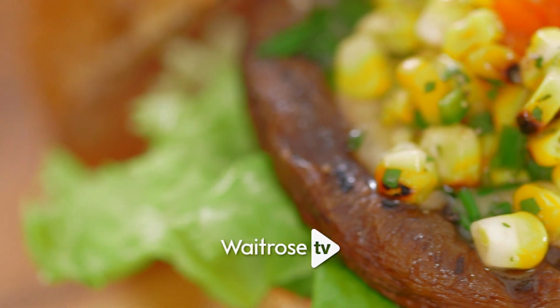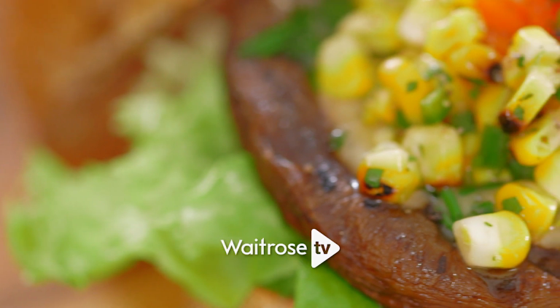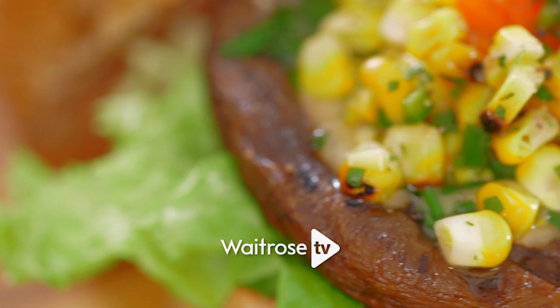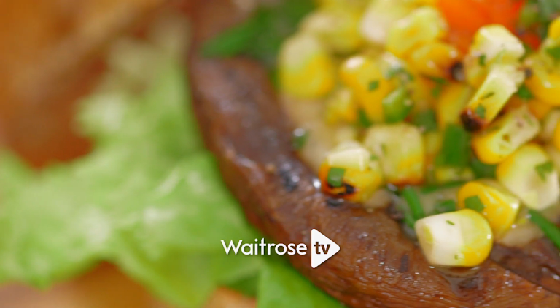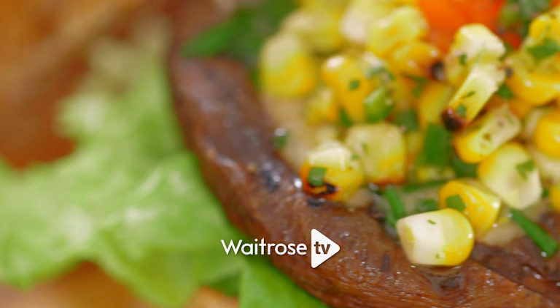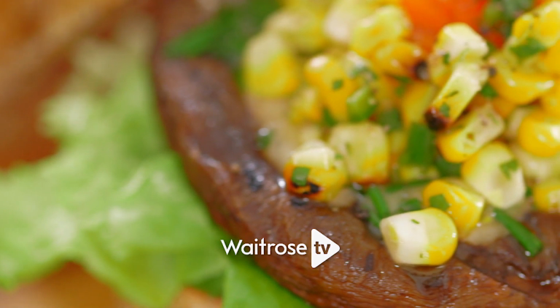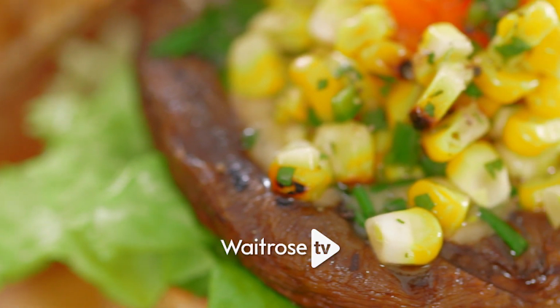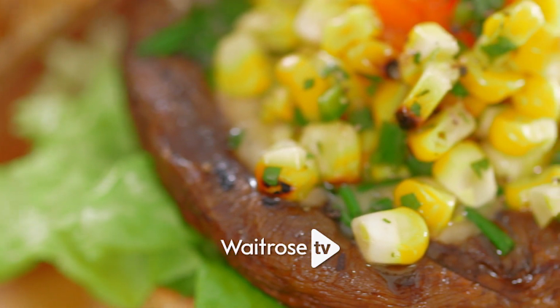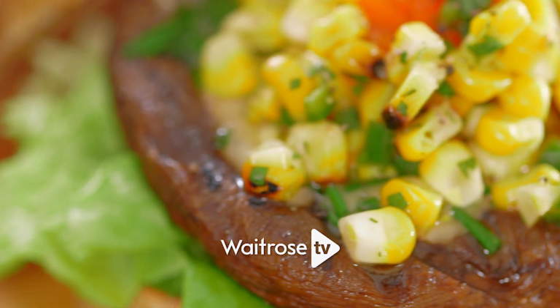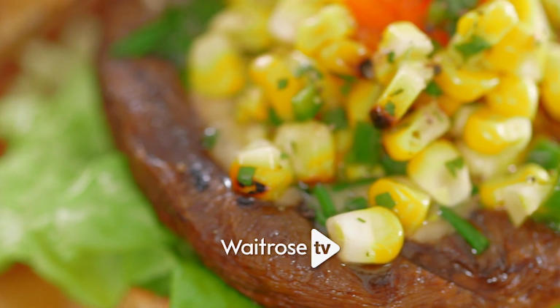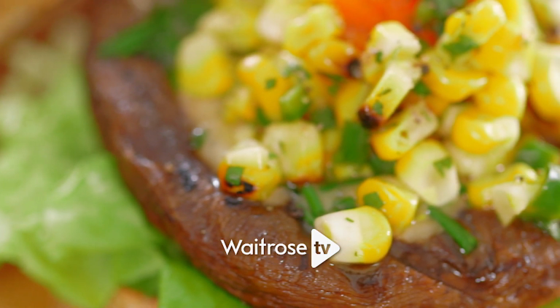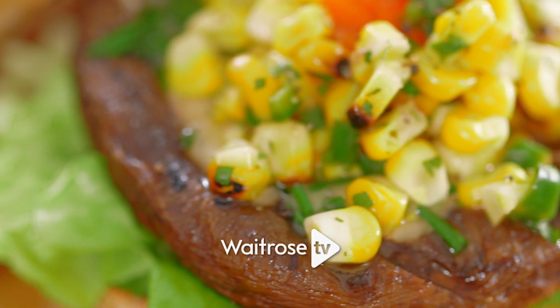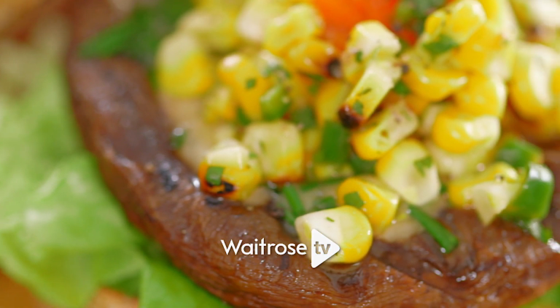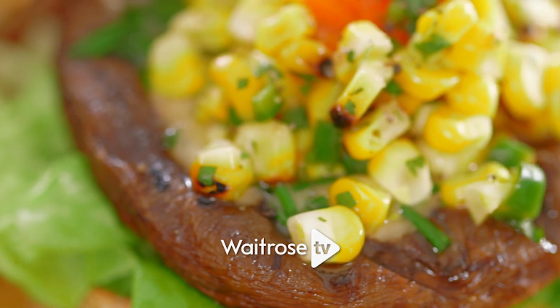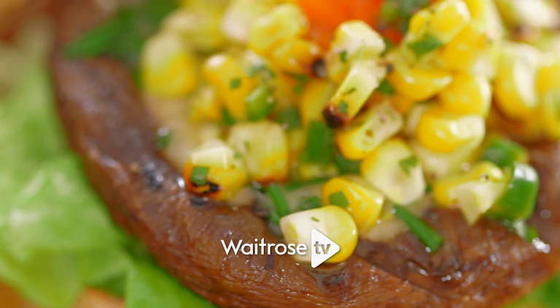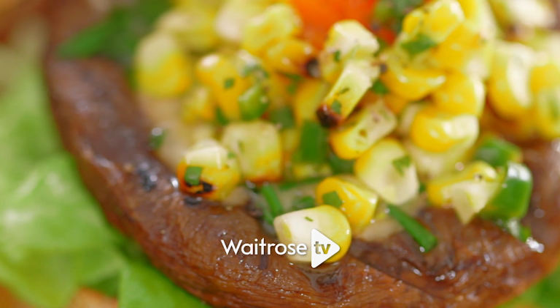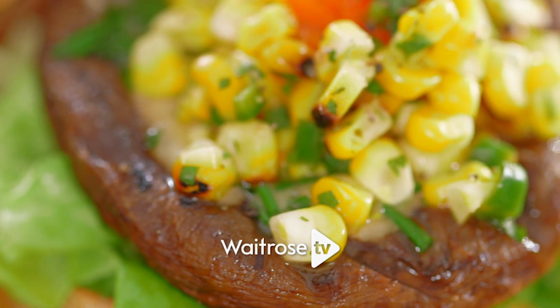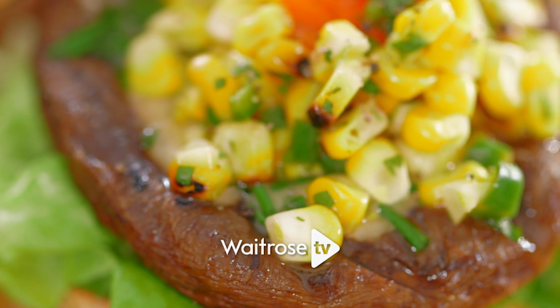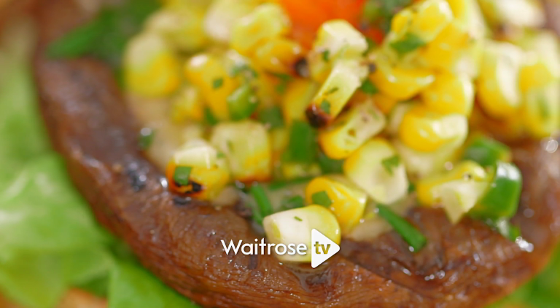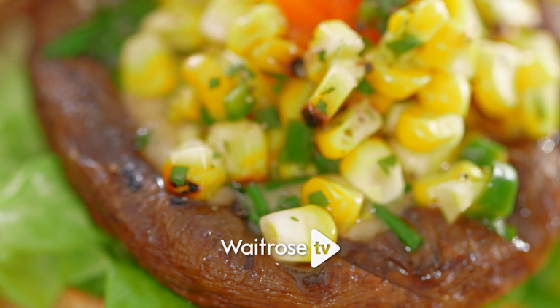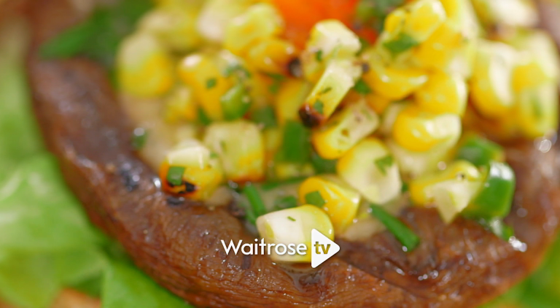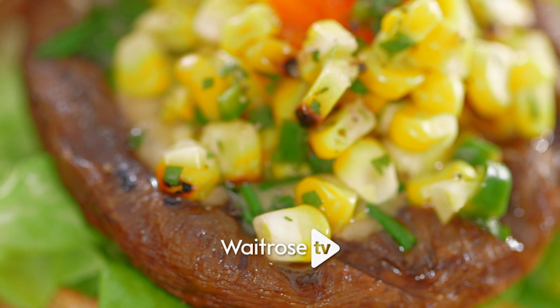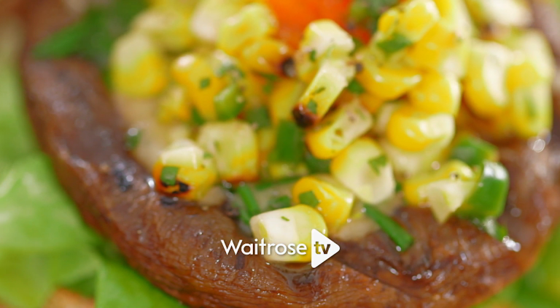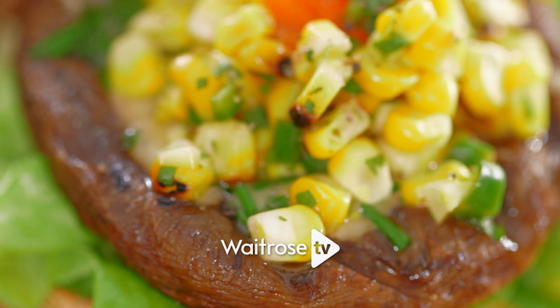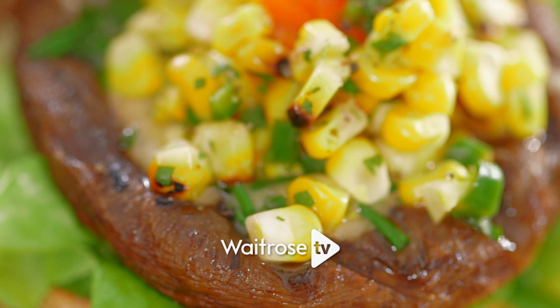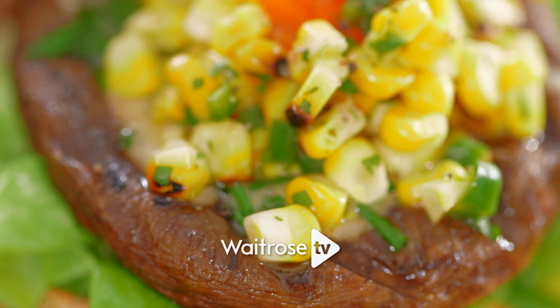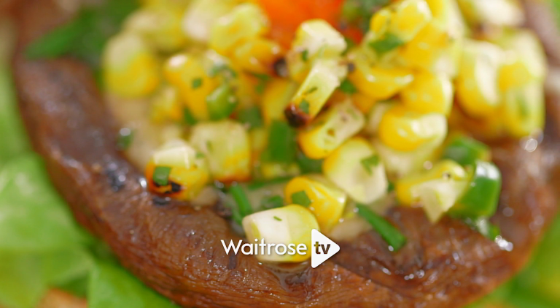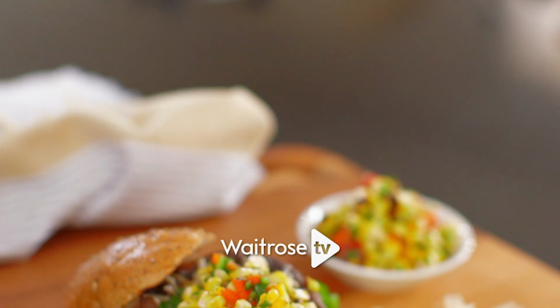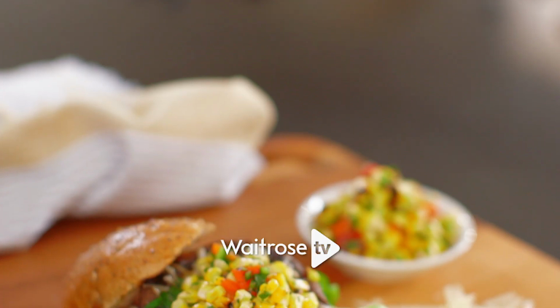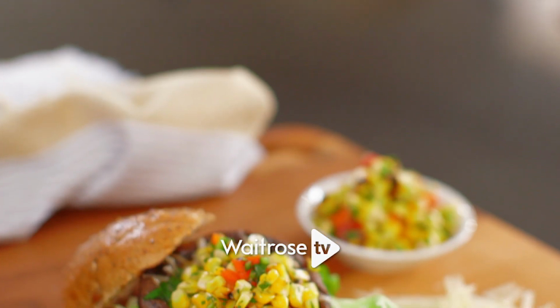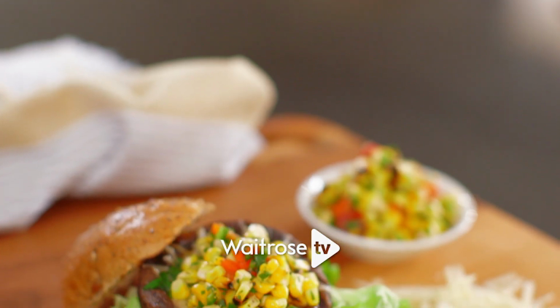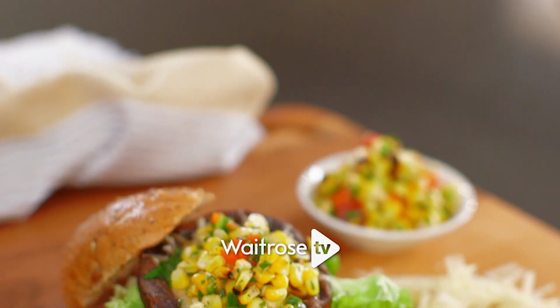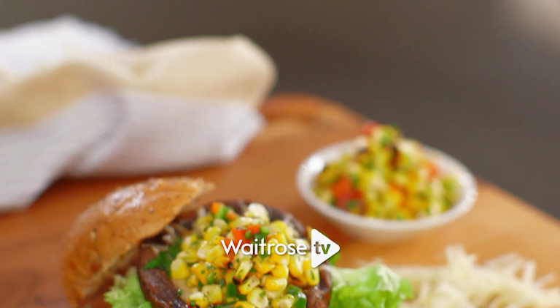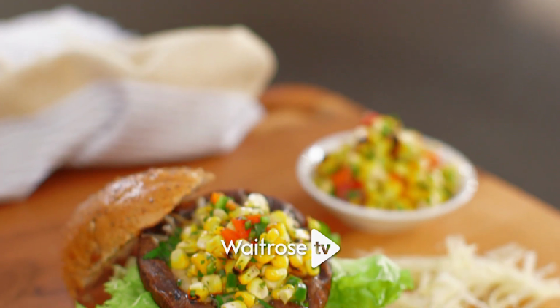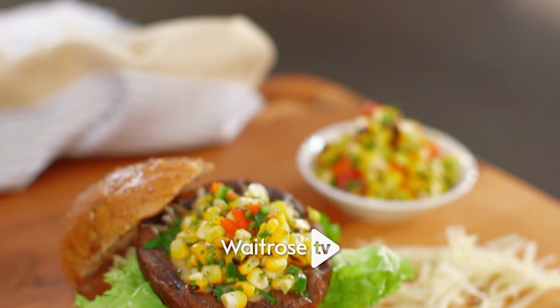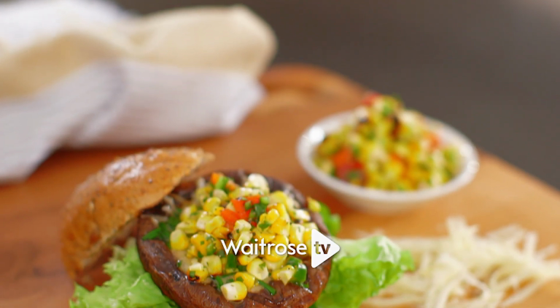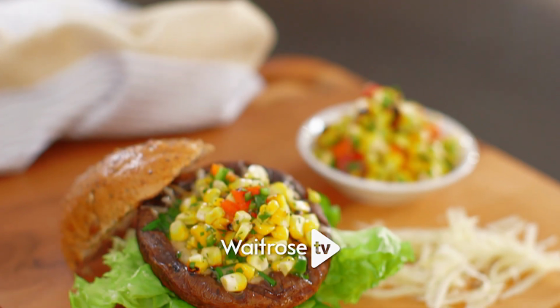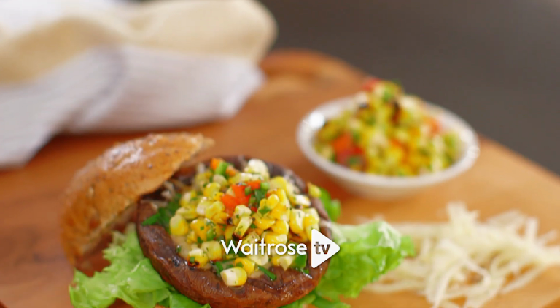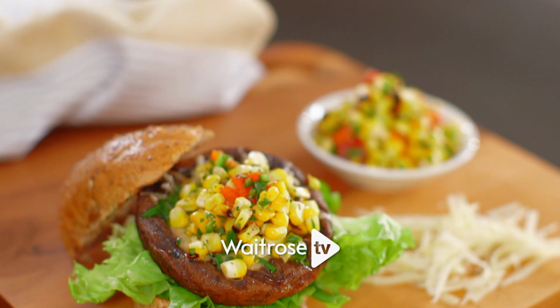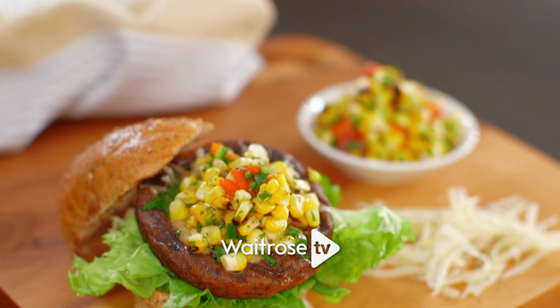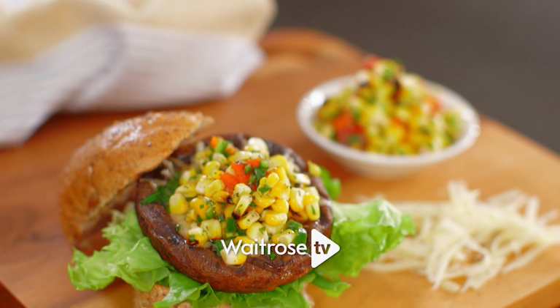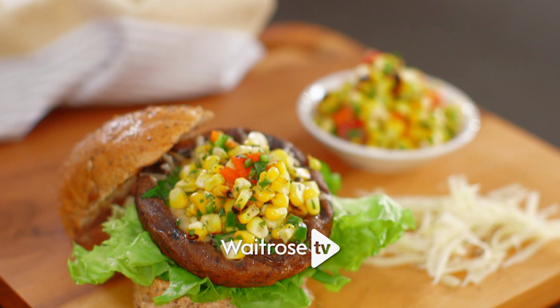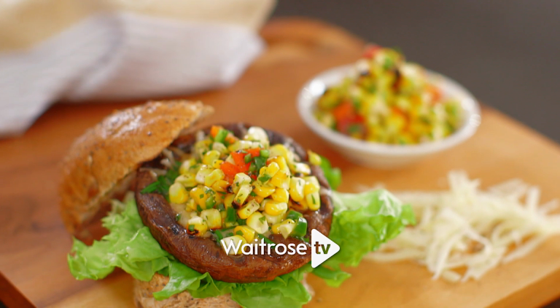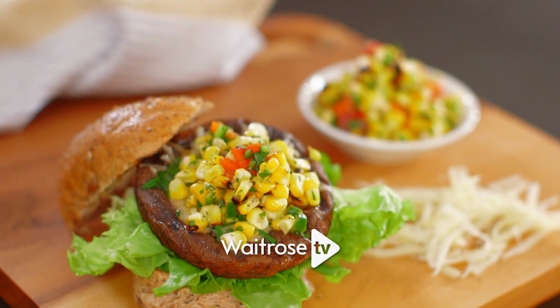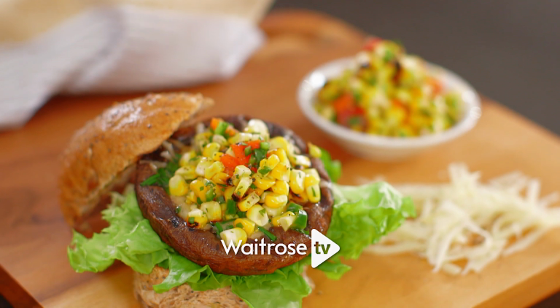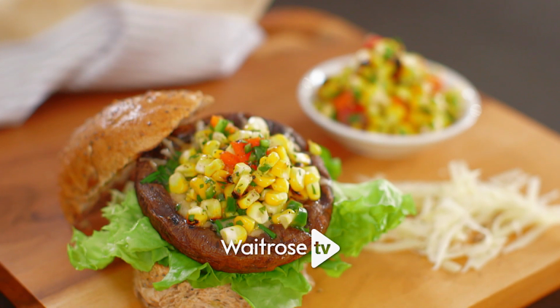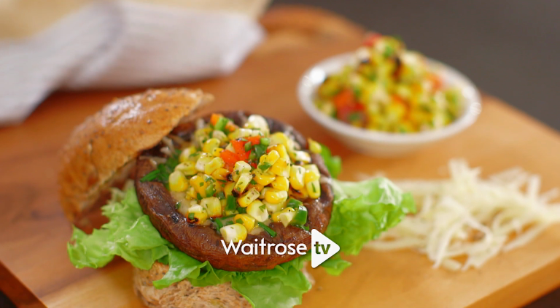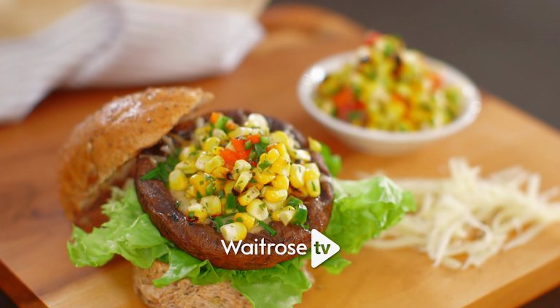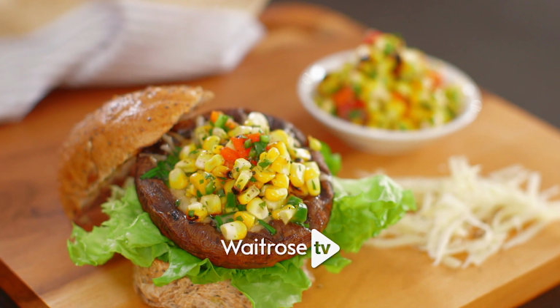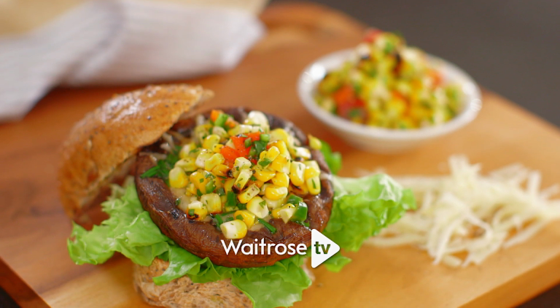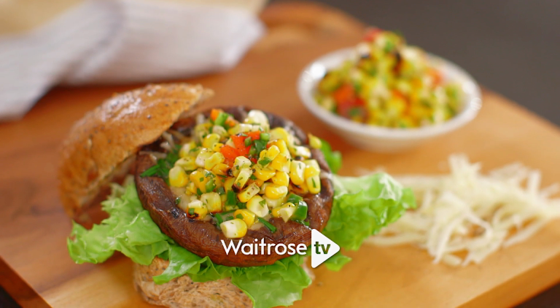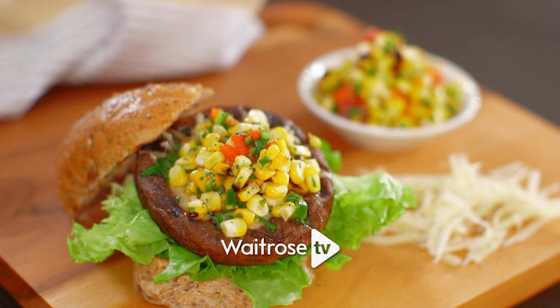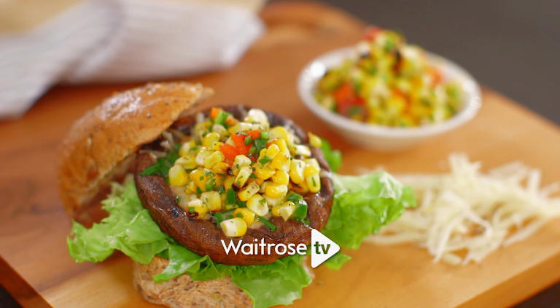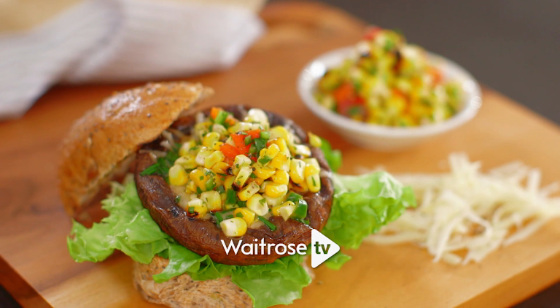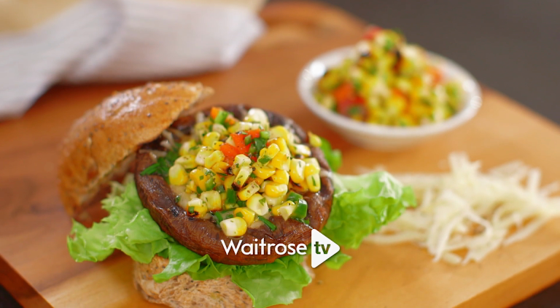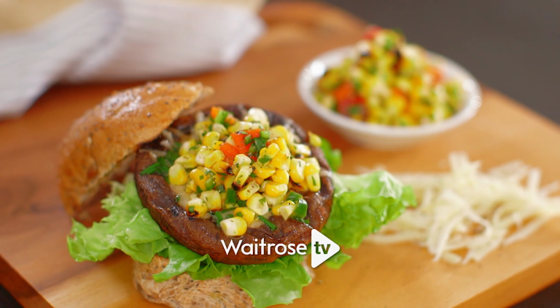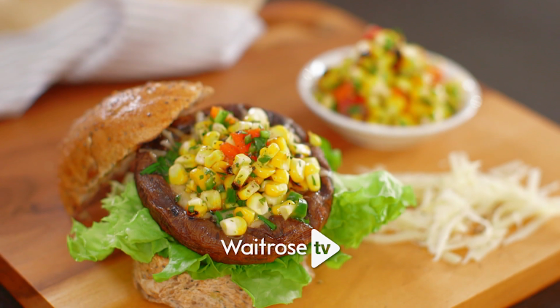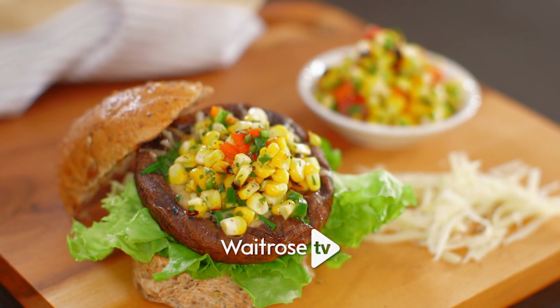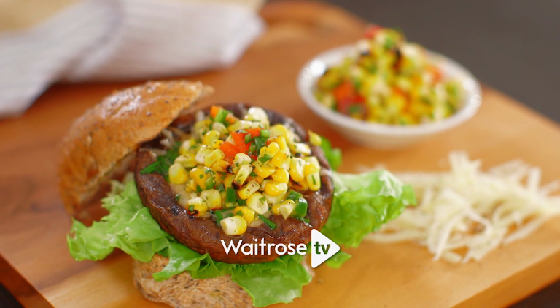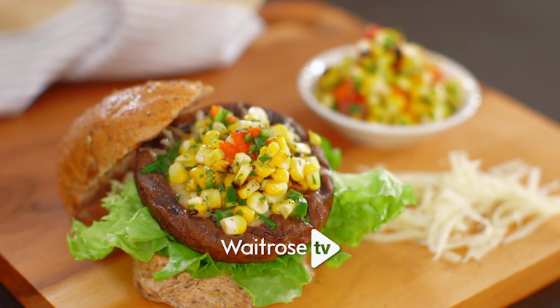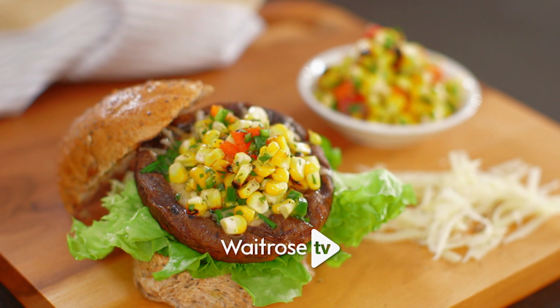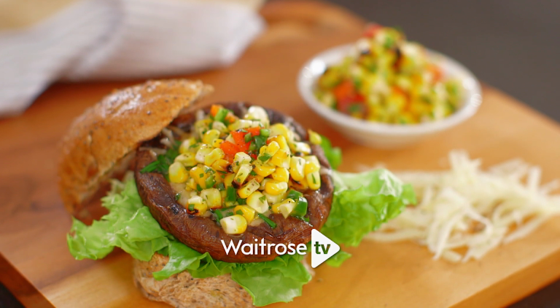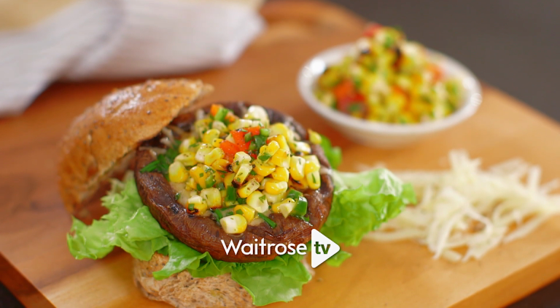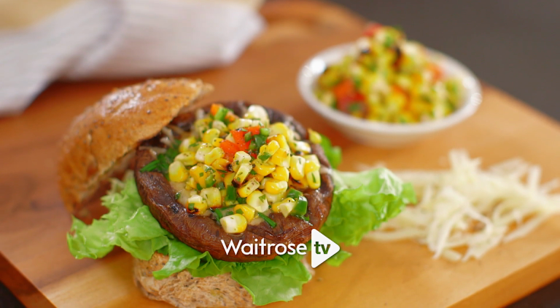I'm going to be making delicious mushroom and Gruyere burgers with sweet corn salsa. I'm cooking them indoors today but they're brilliant on the barbecue.